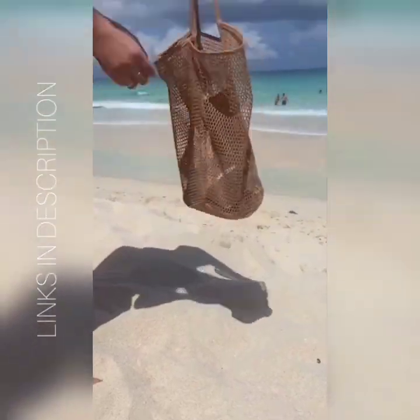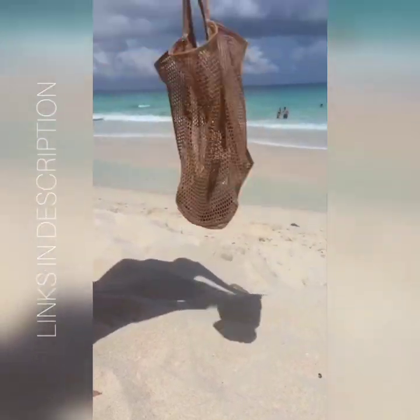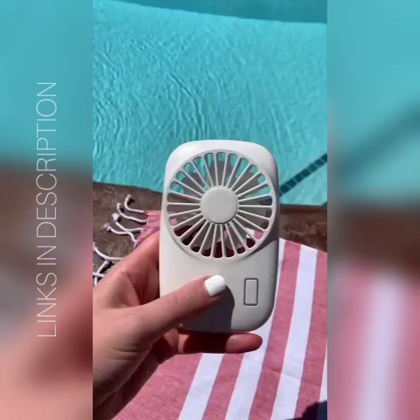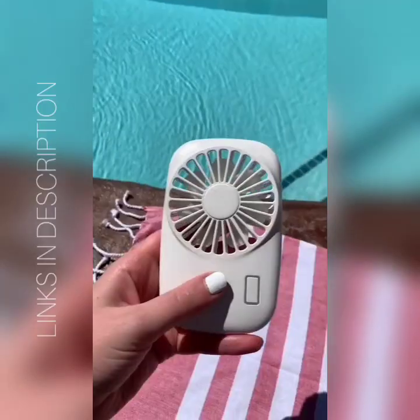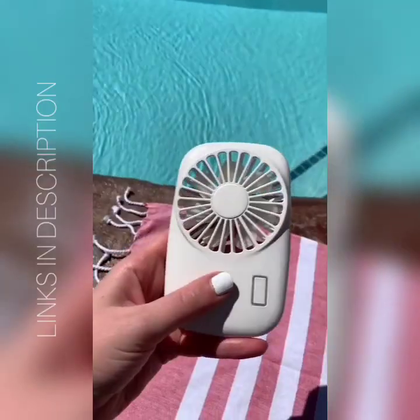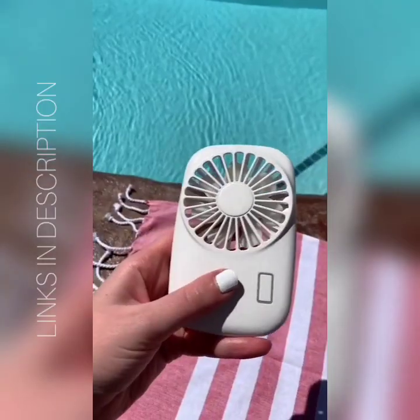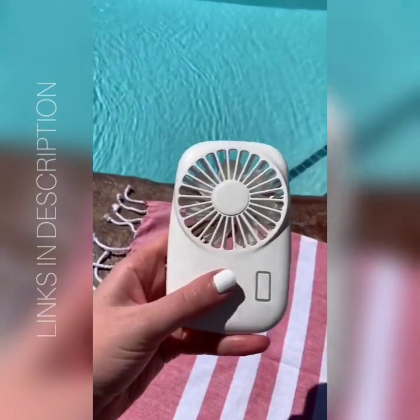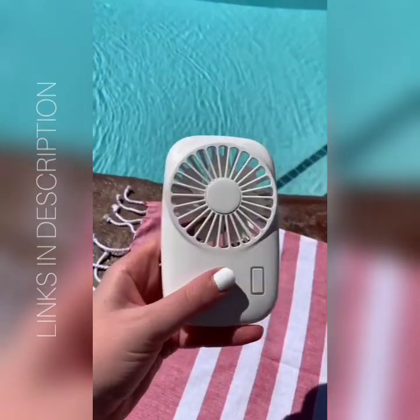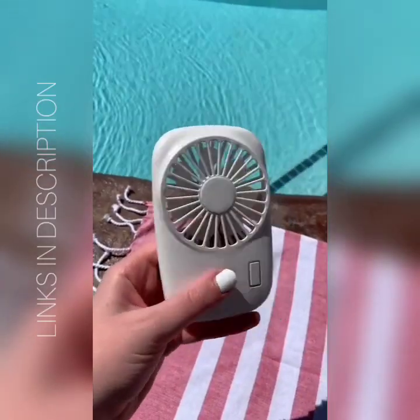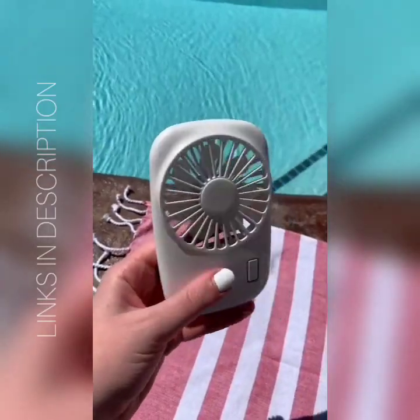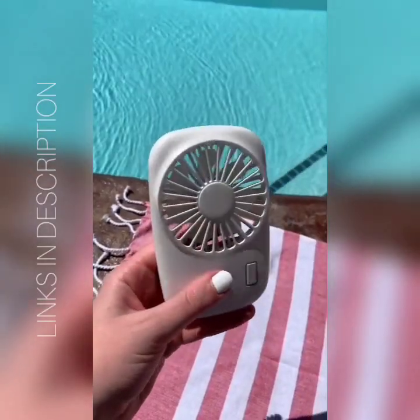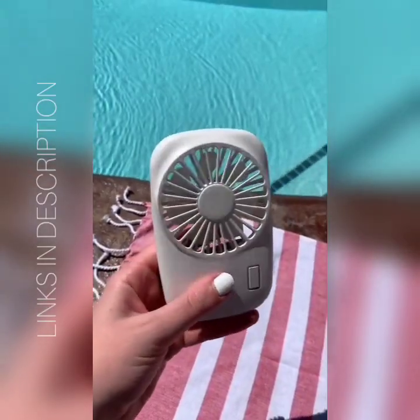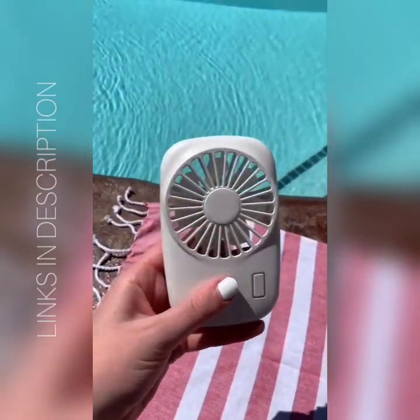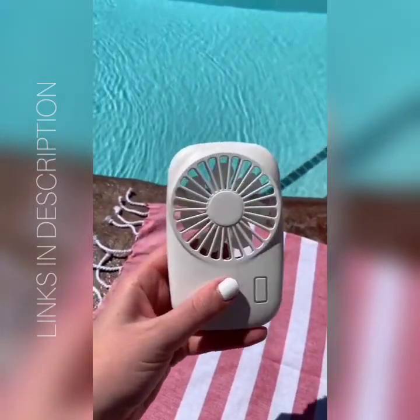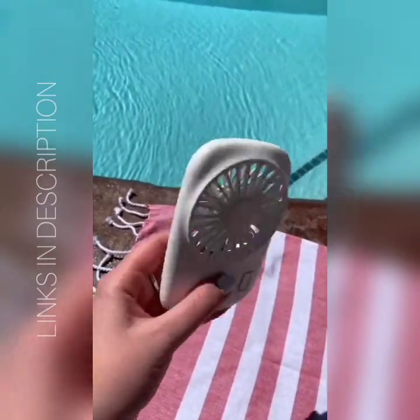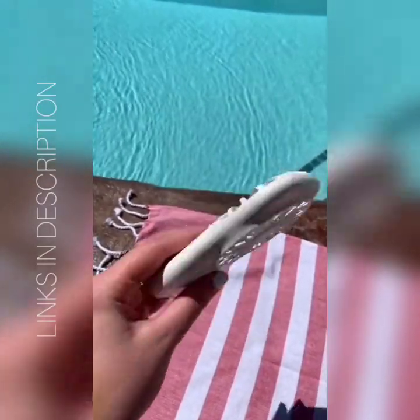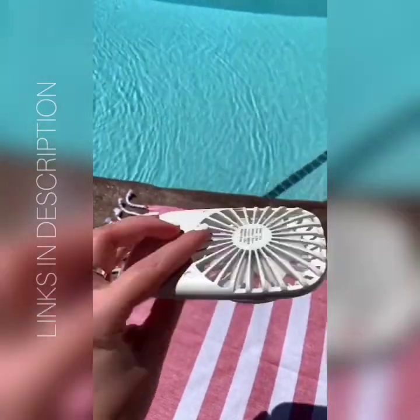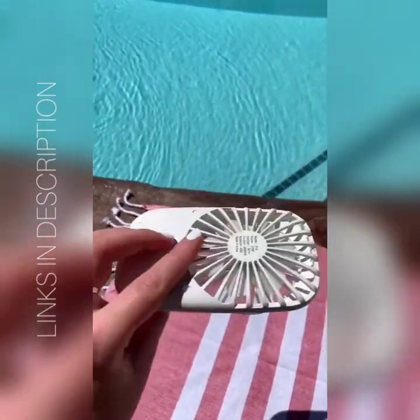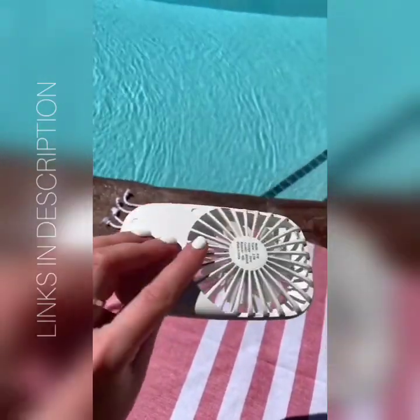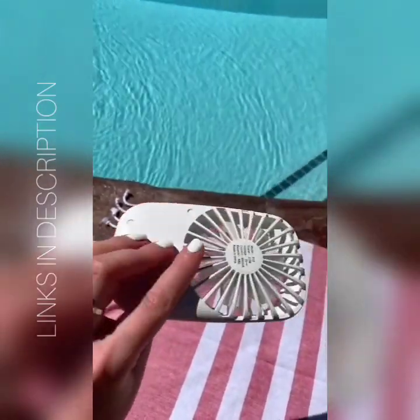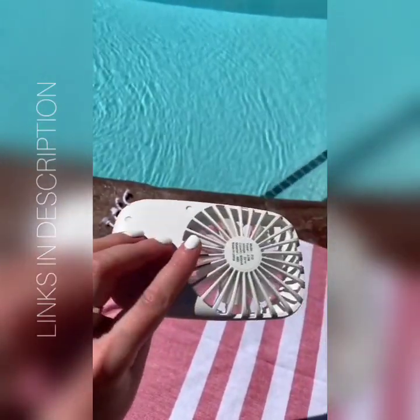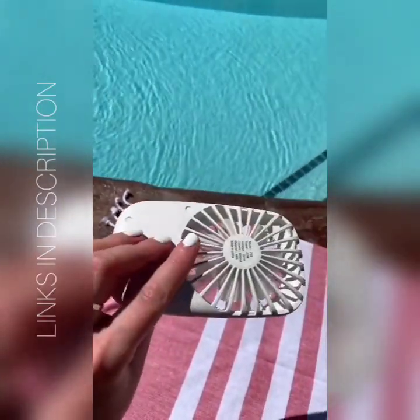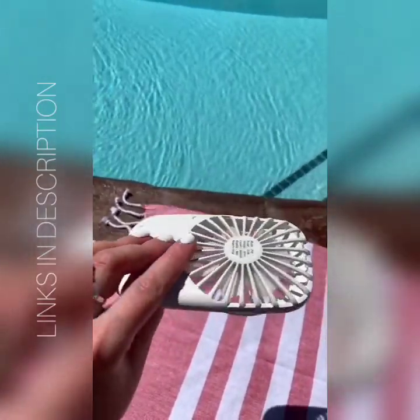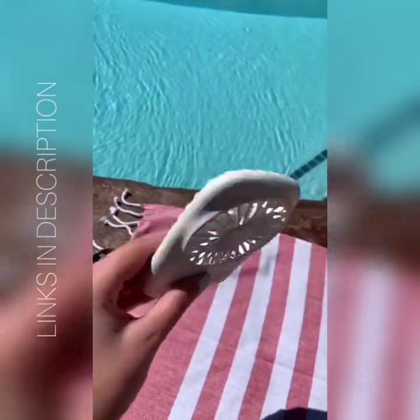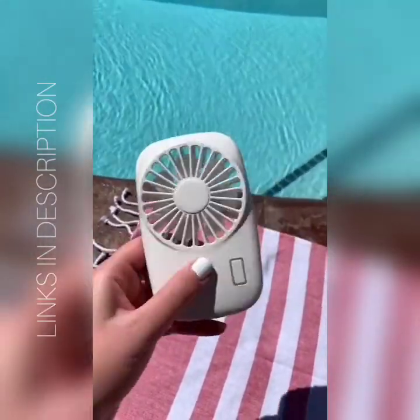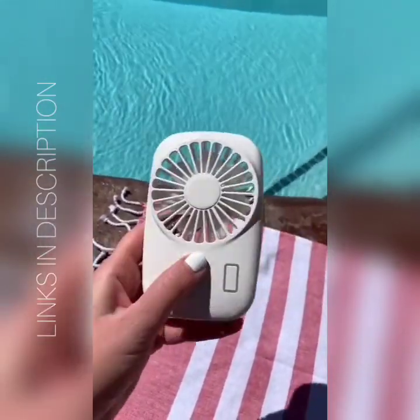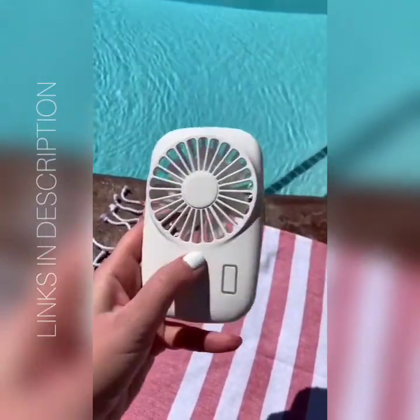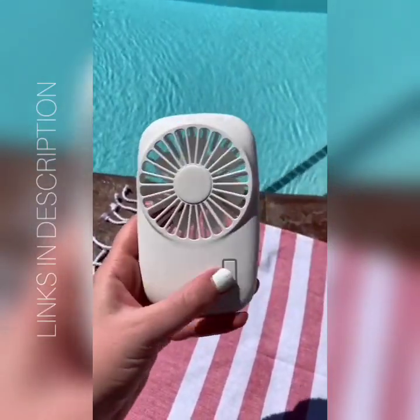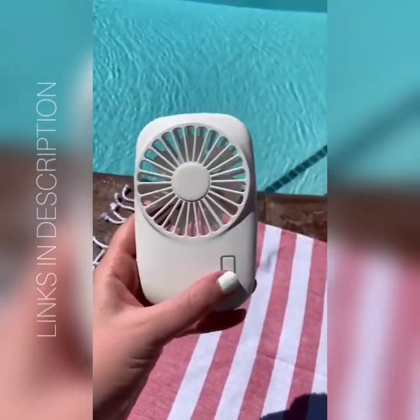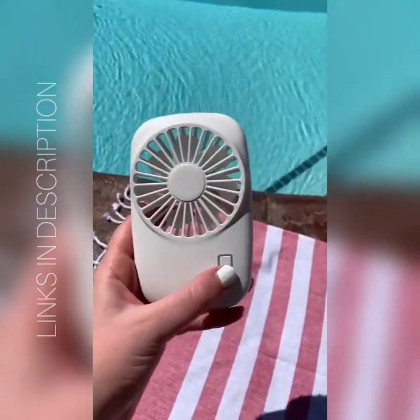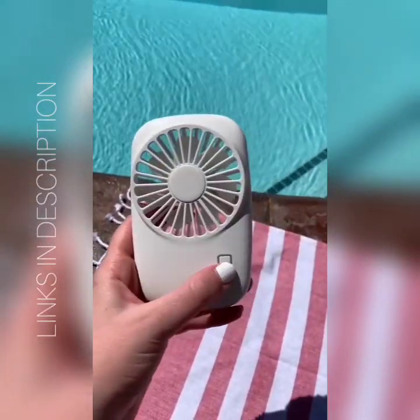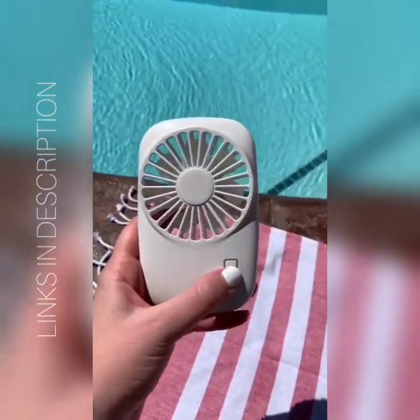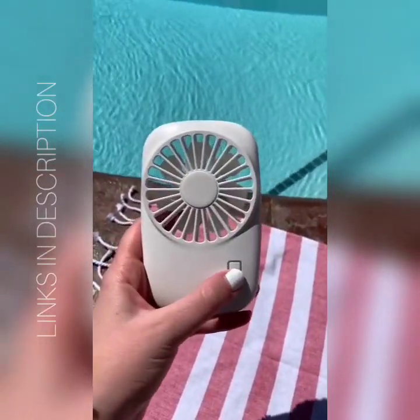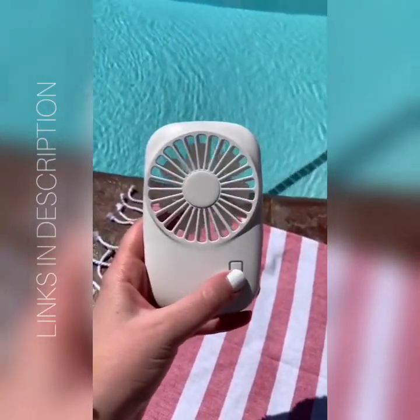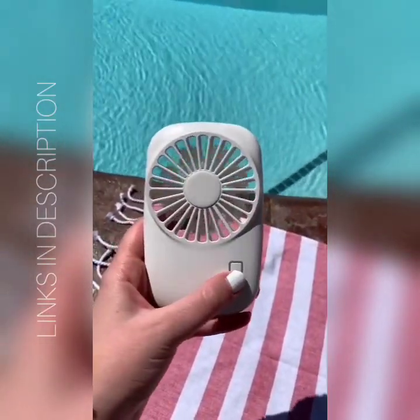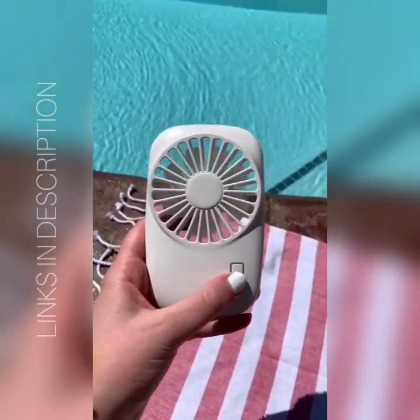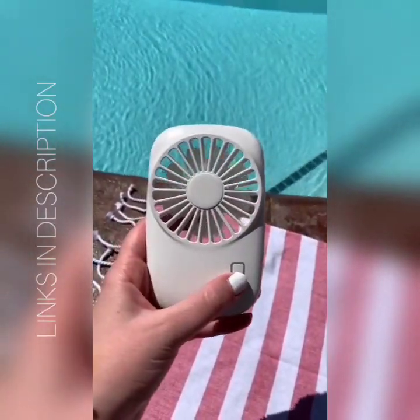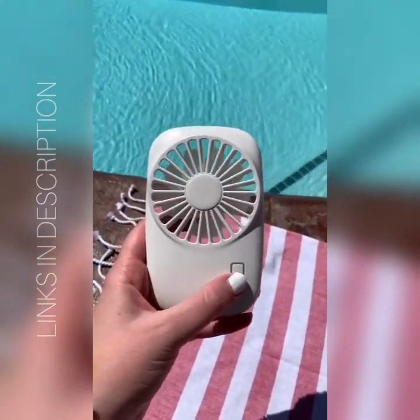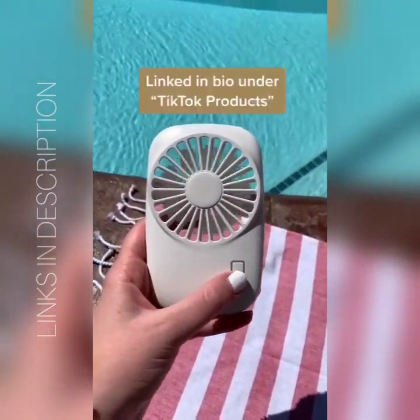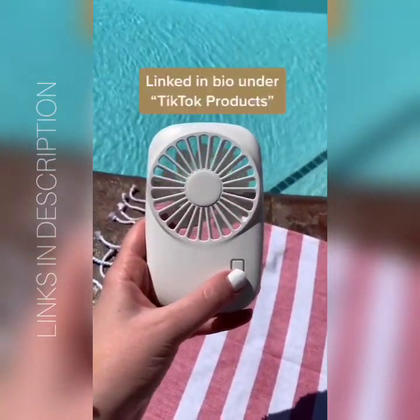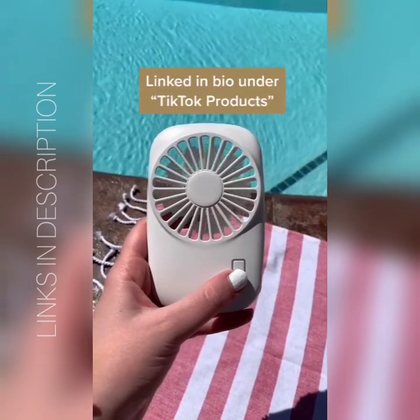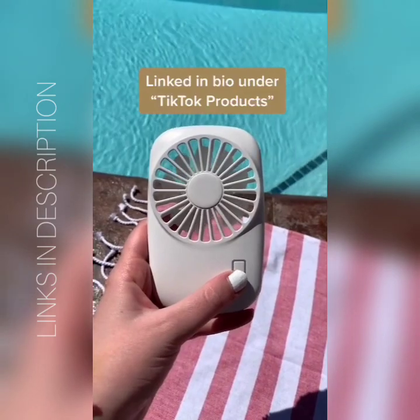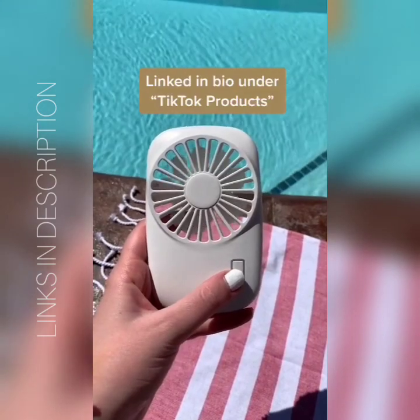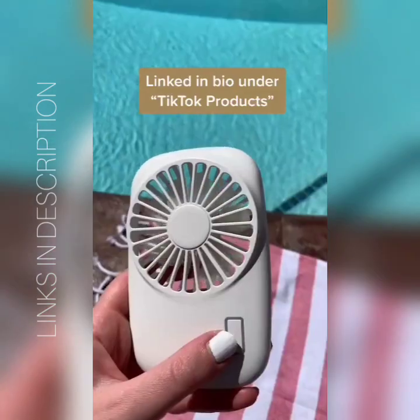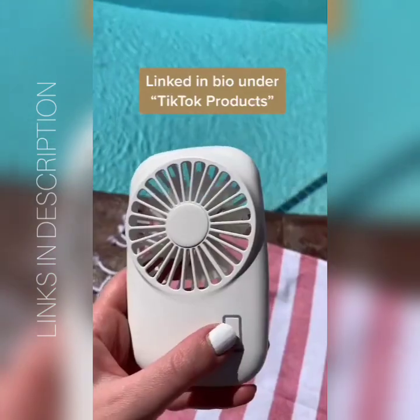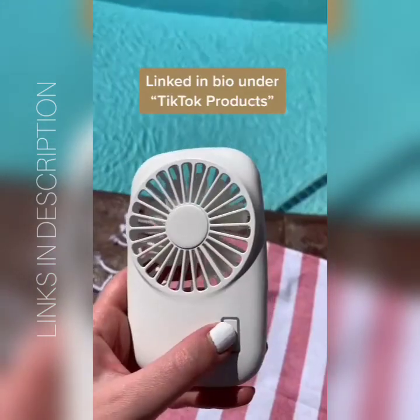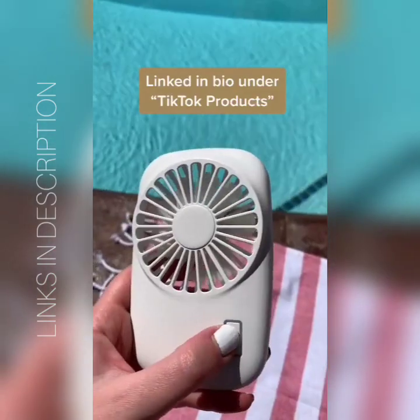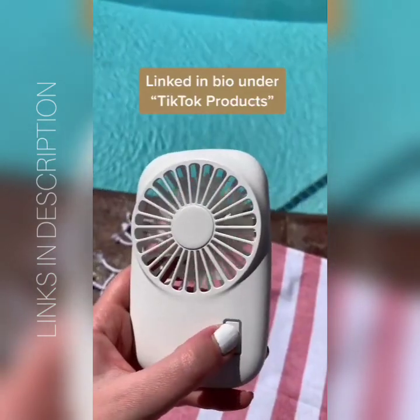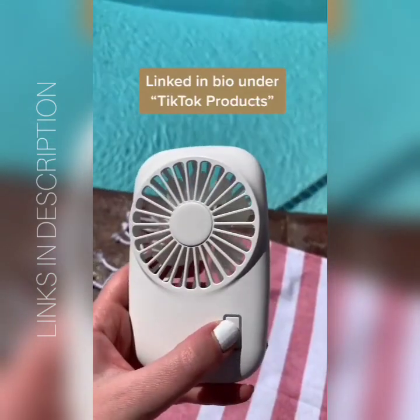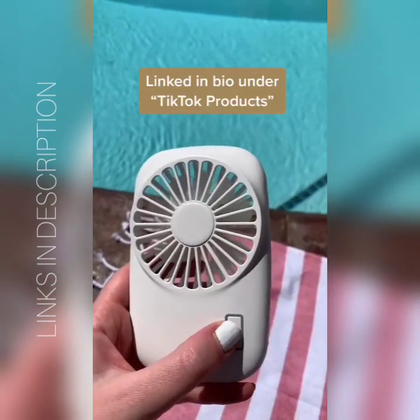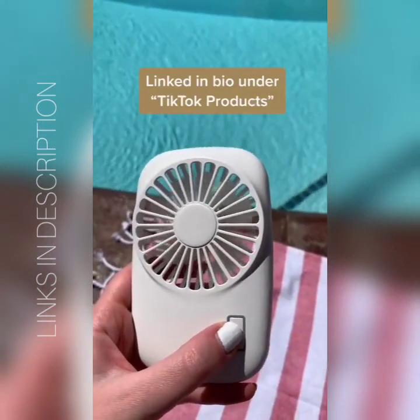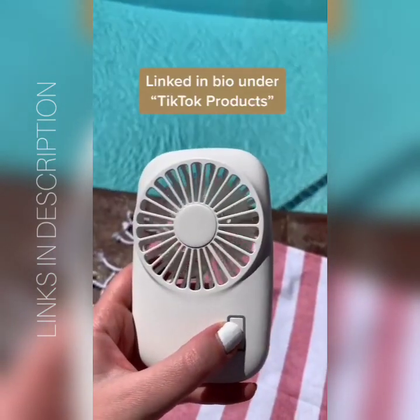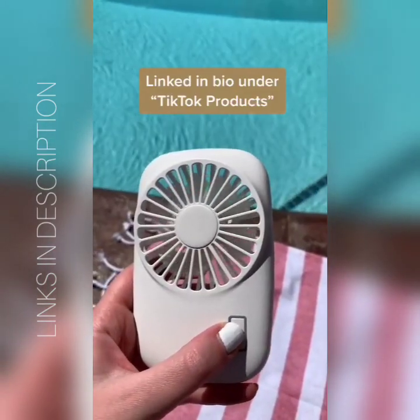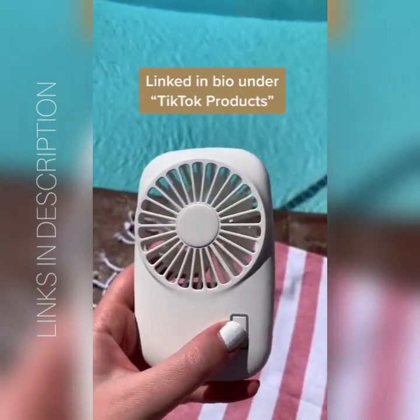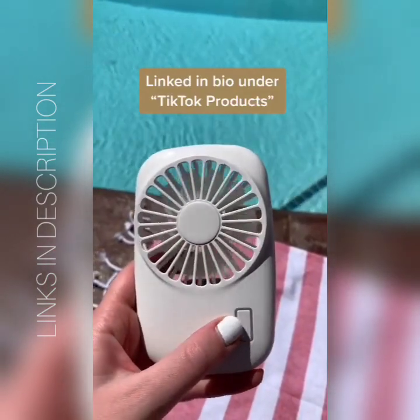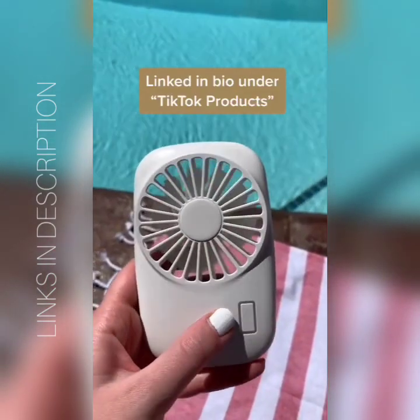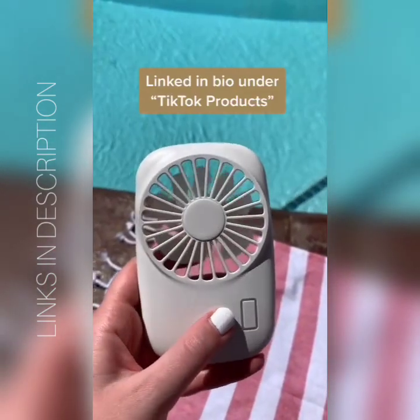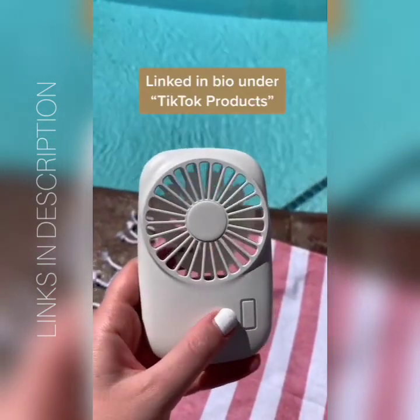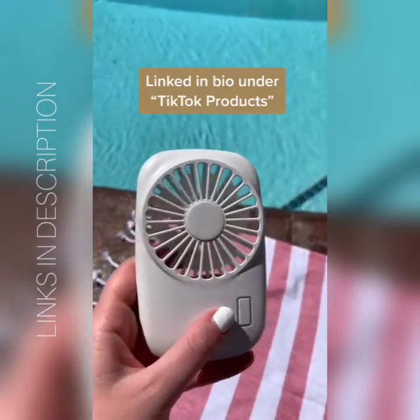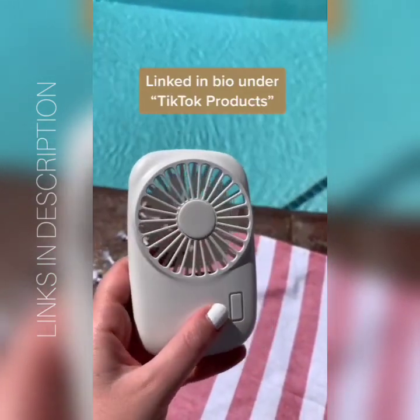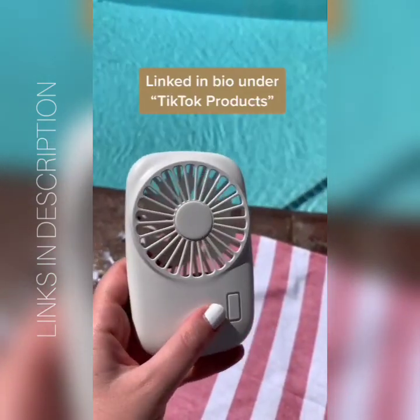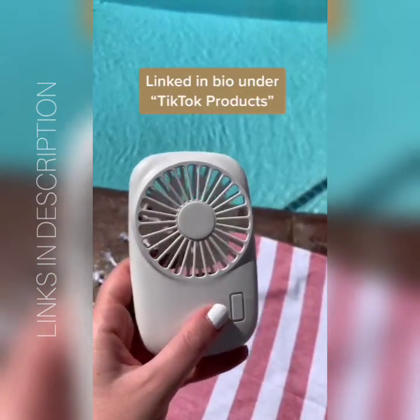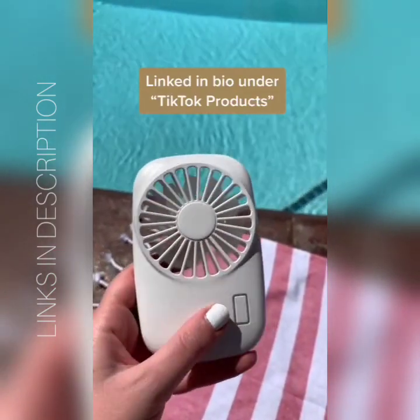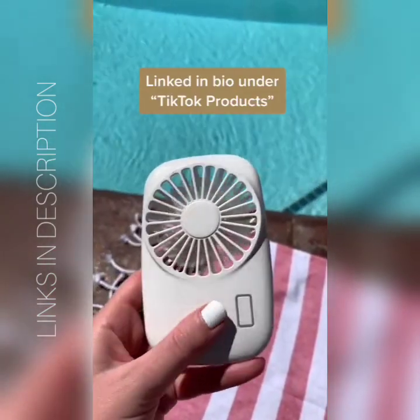And lastly is my favorite little portable fan. It's super compact, you can fit it in your pocket, it has two different speeds, is USB rechargeable, and comes in four colors.